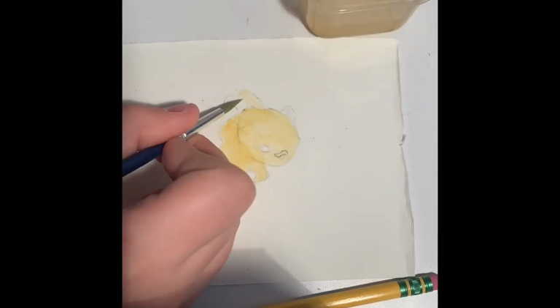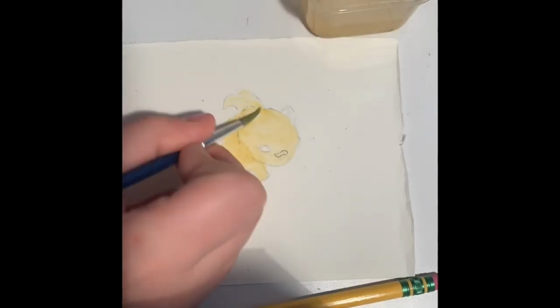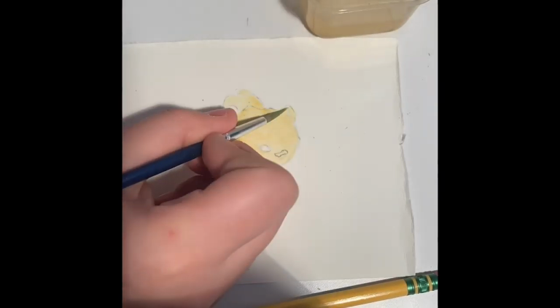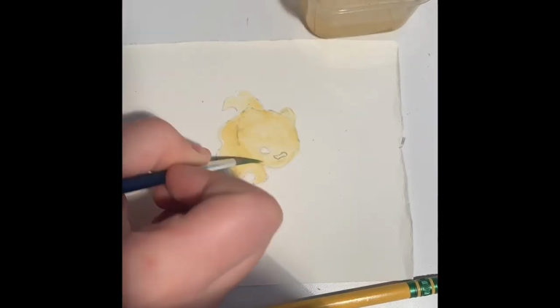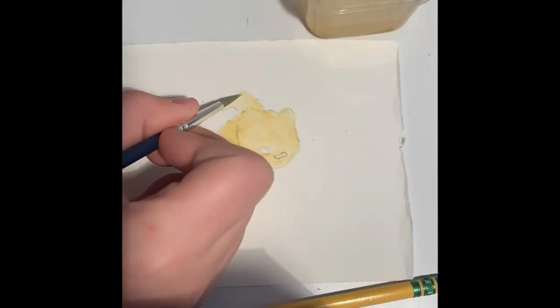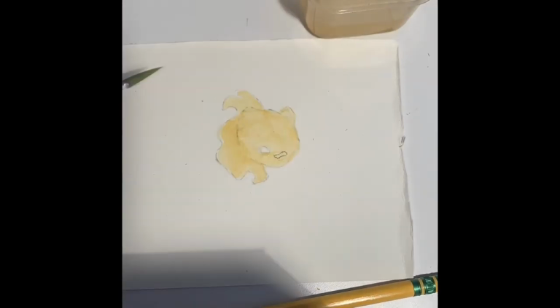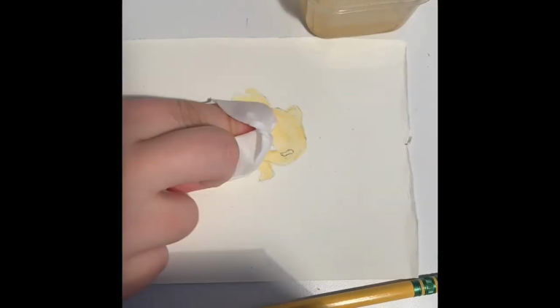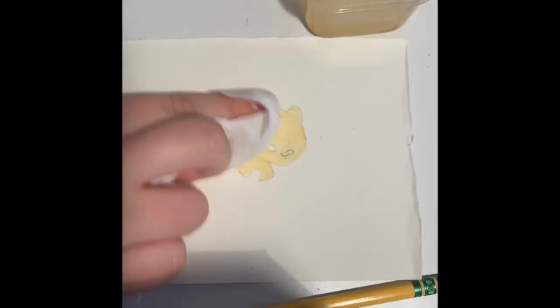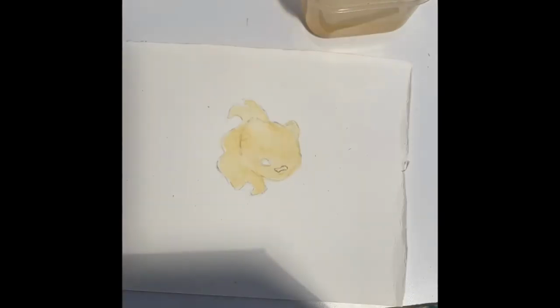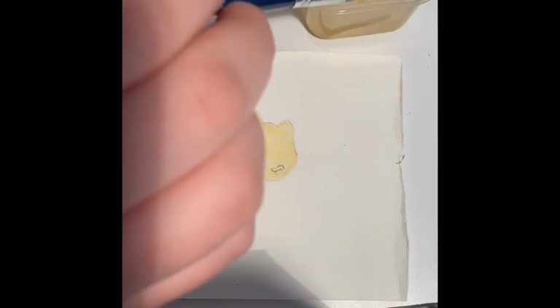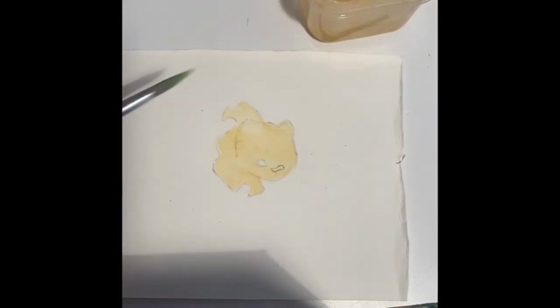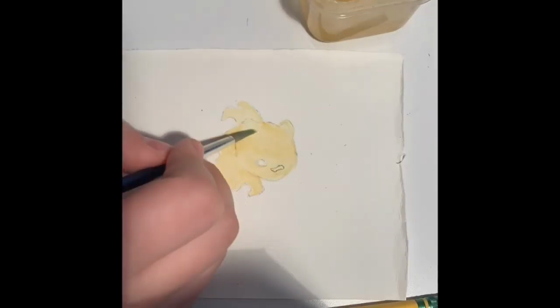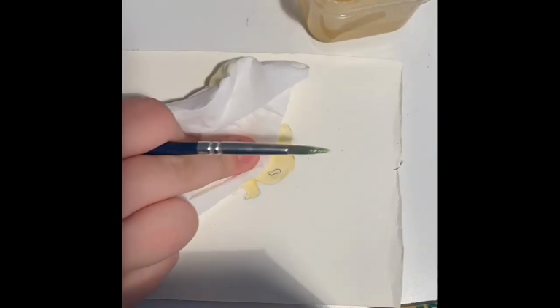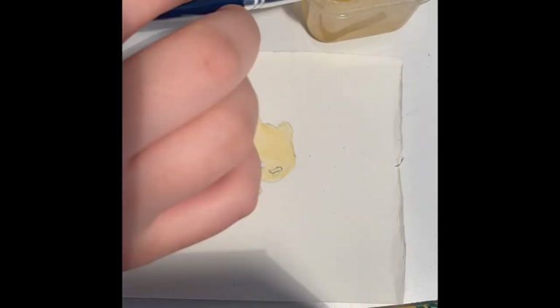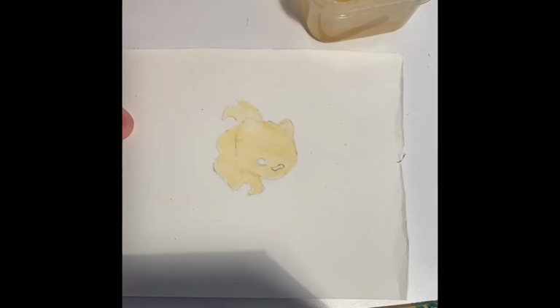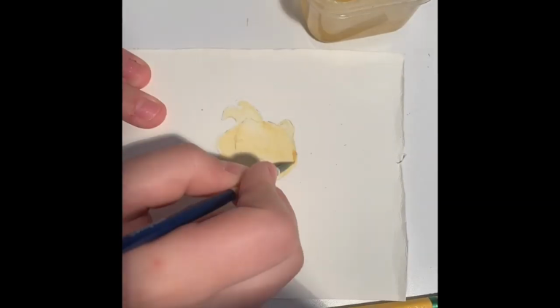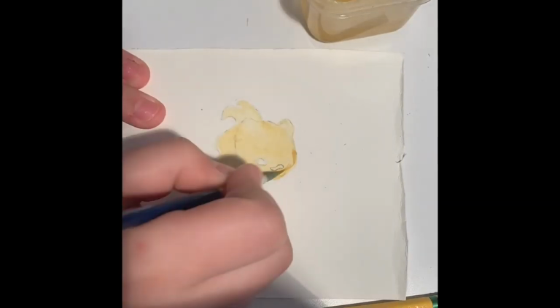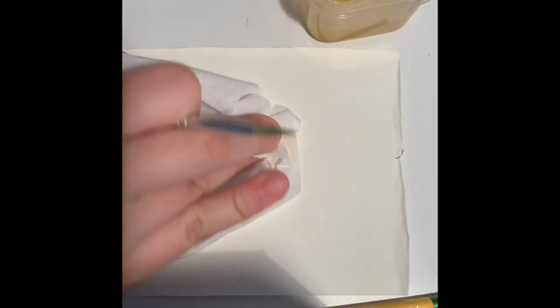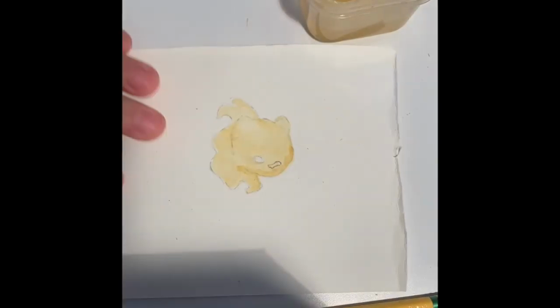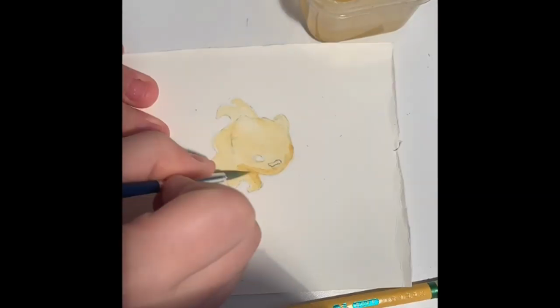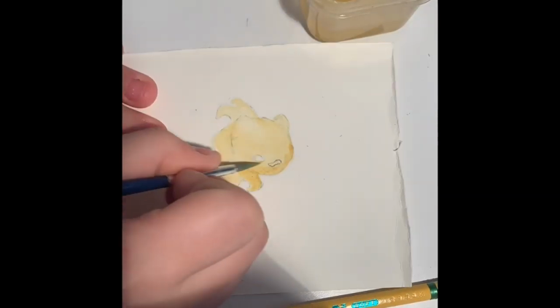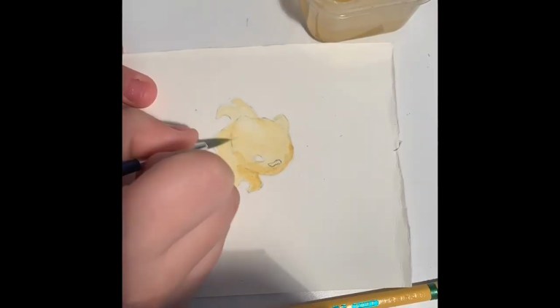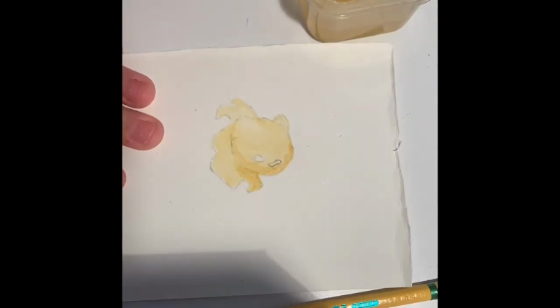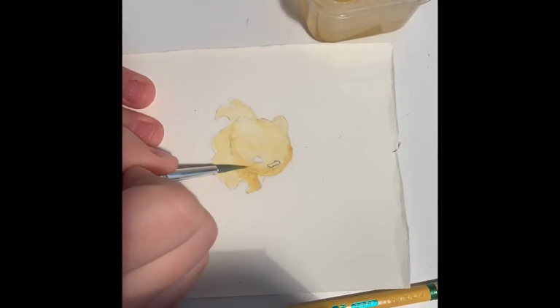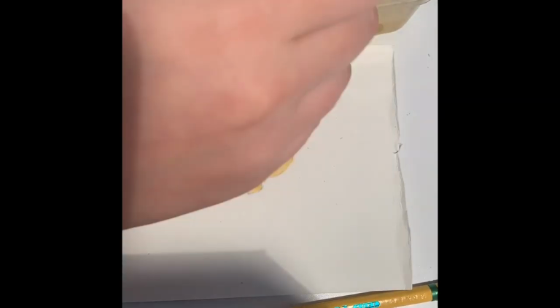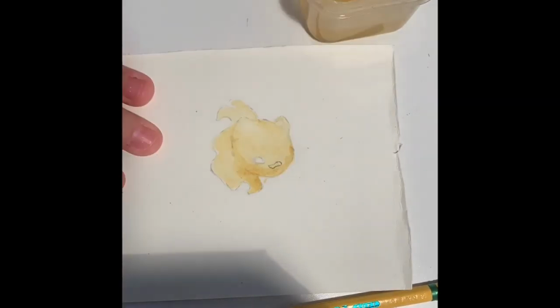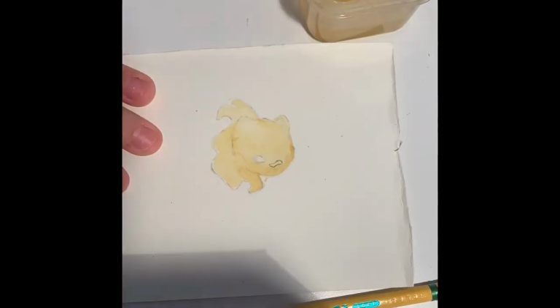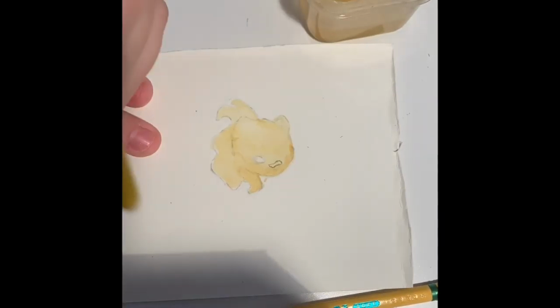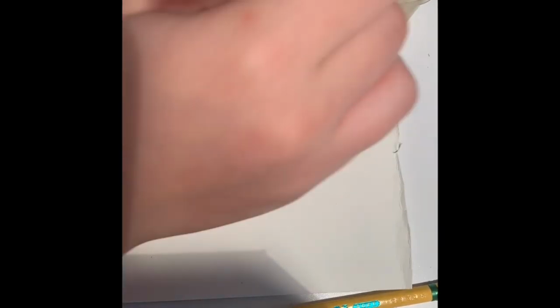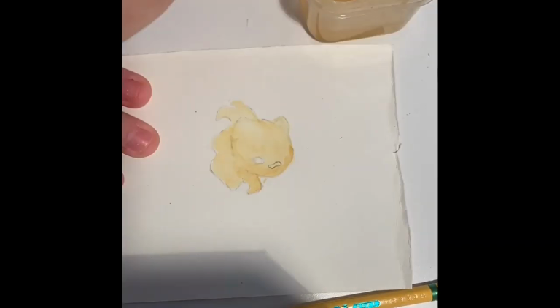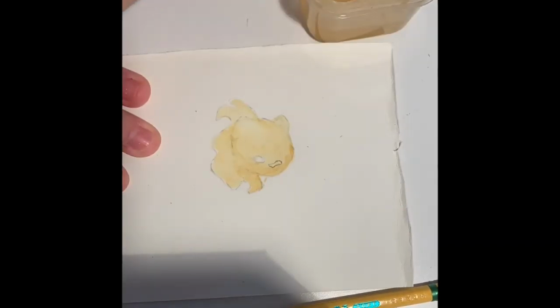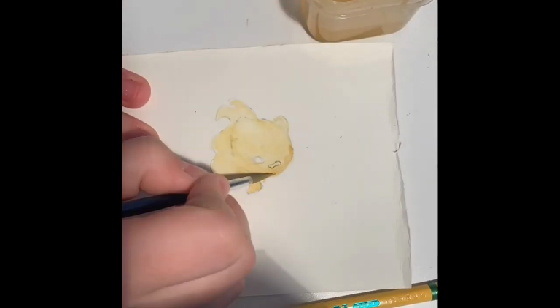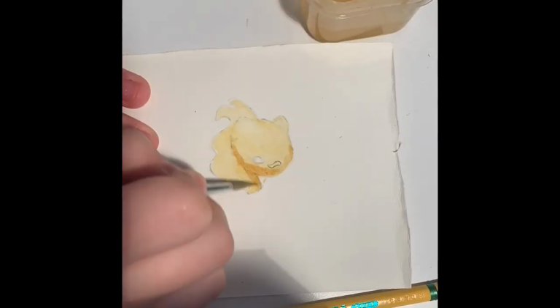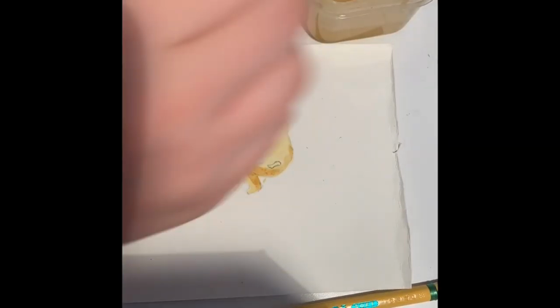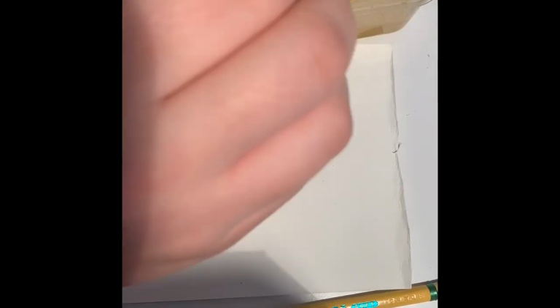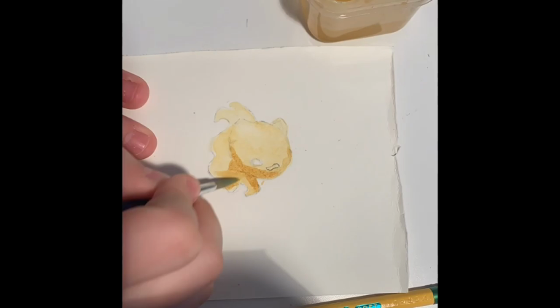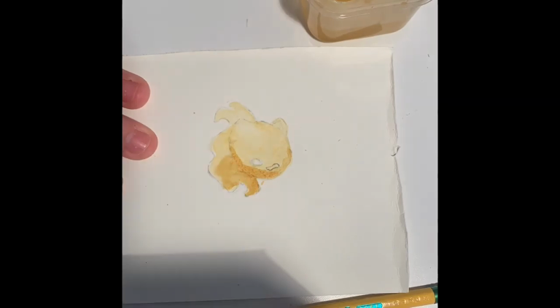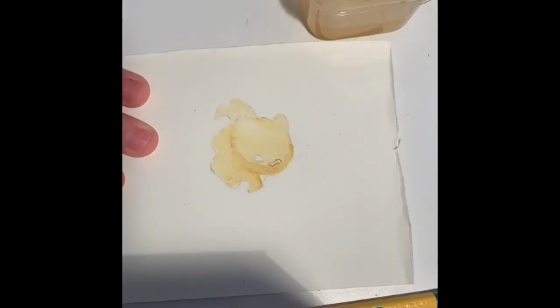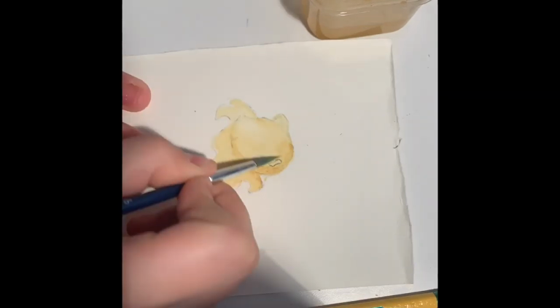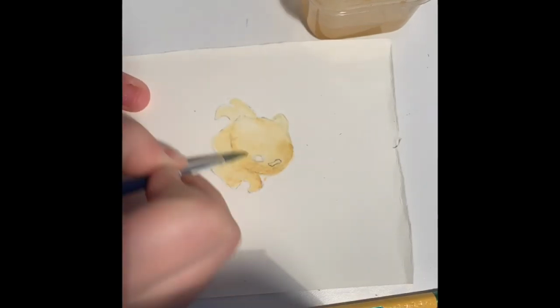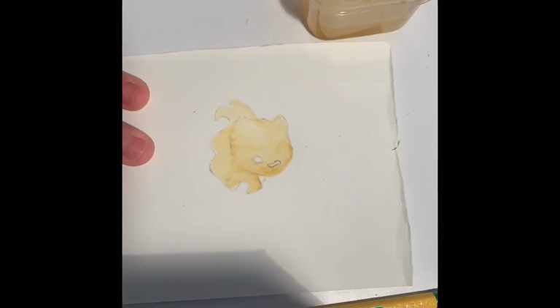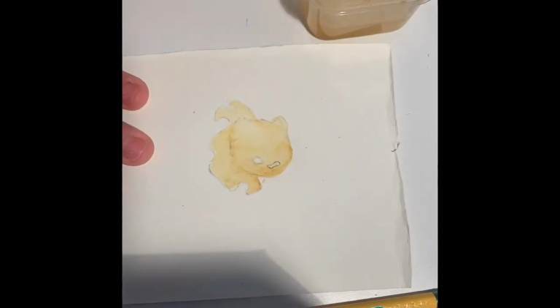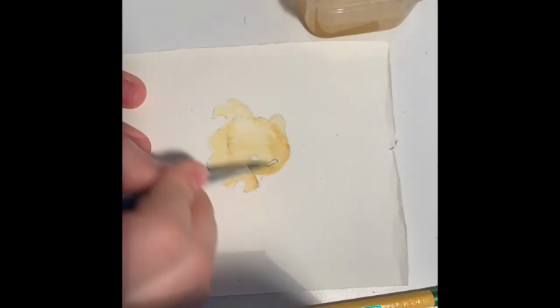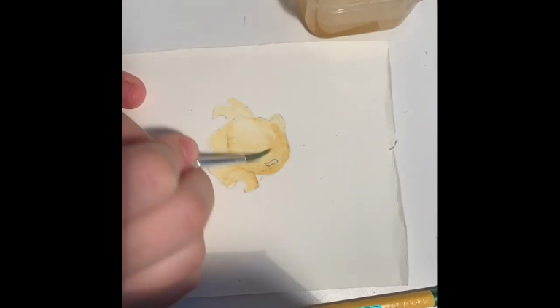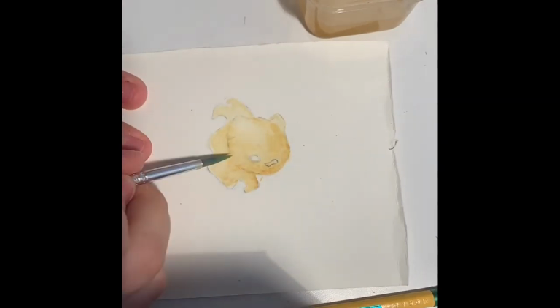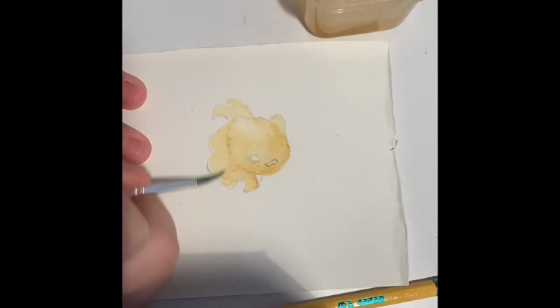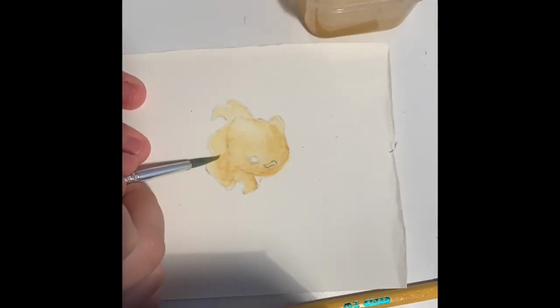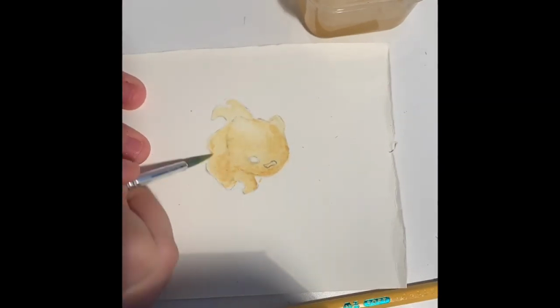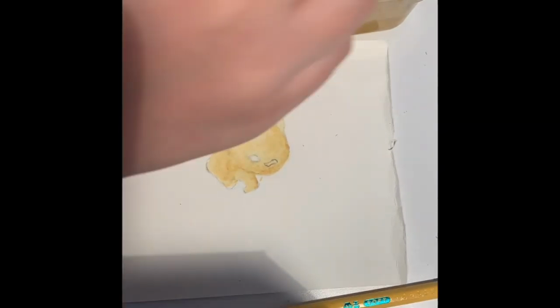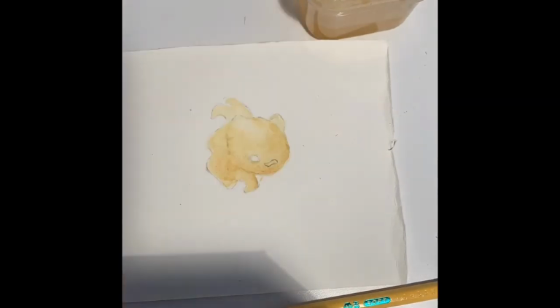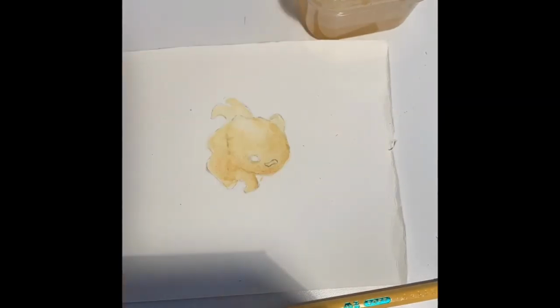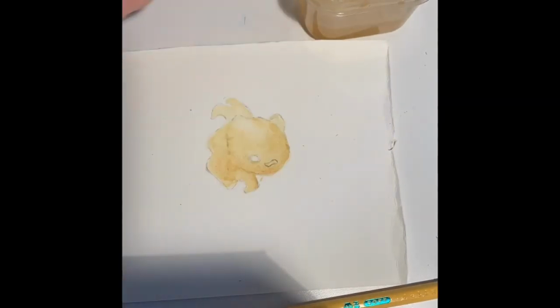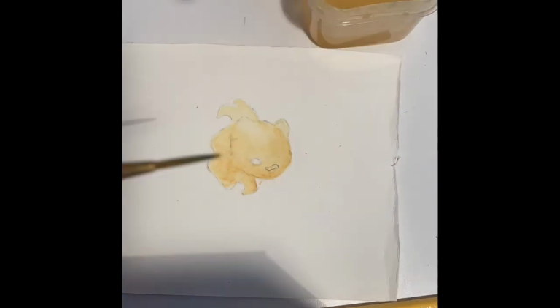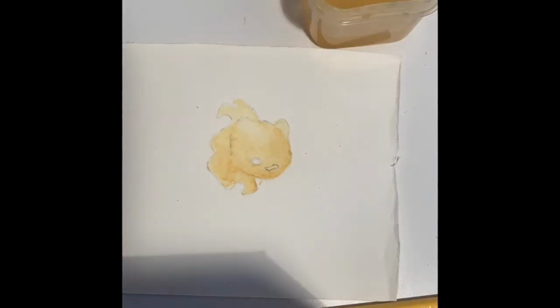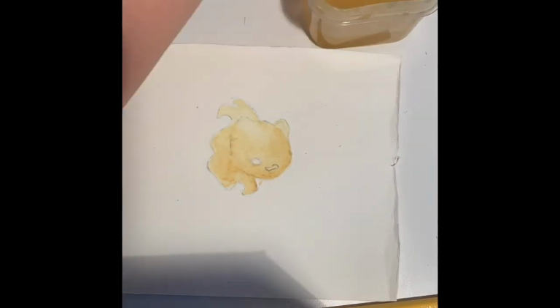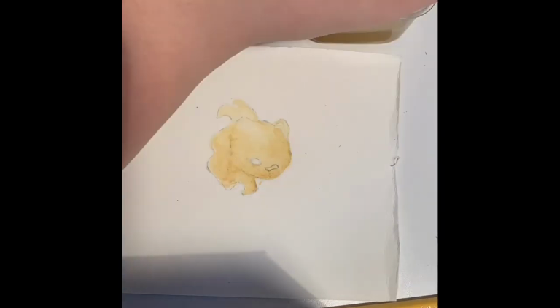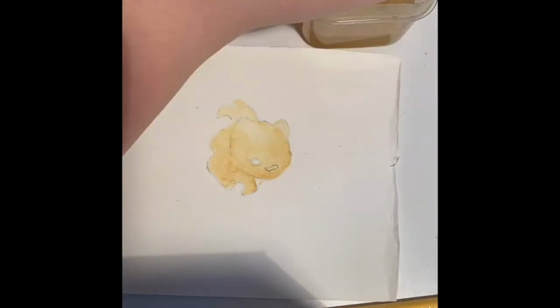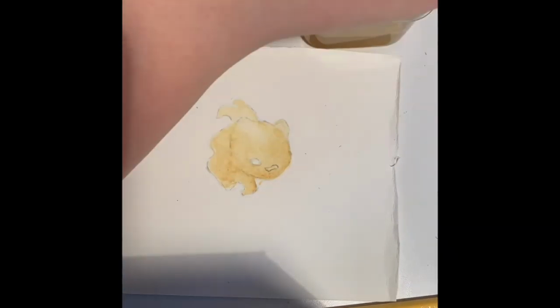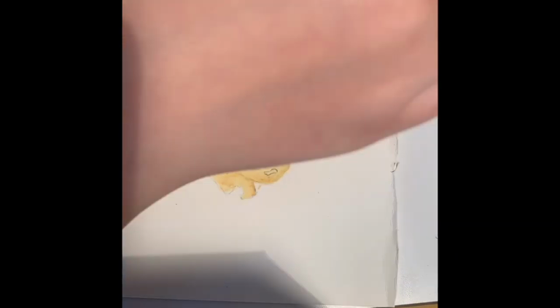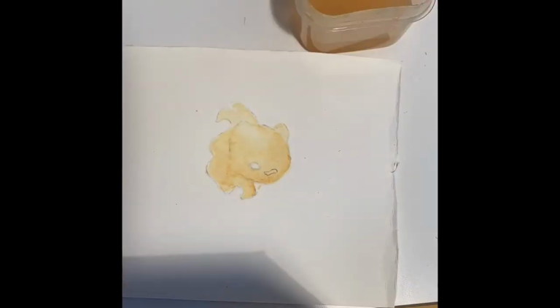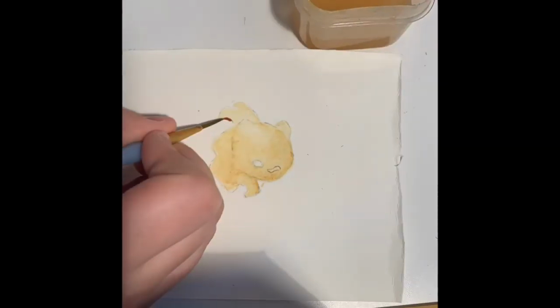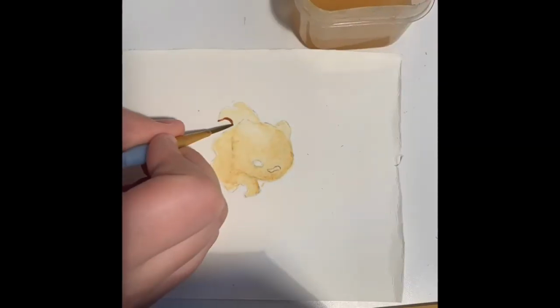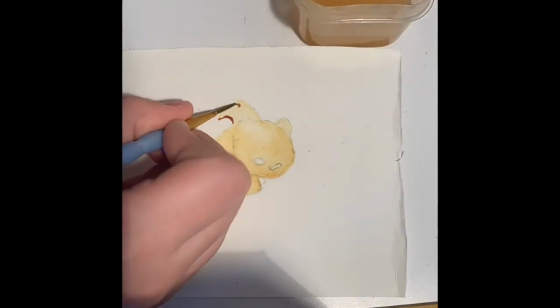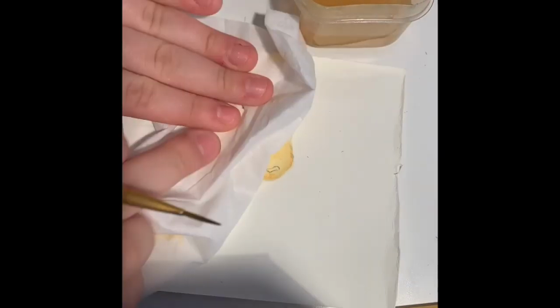The blanket octopus's tentacles have pieces of skin tissue connecting them, which makes it easier to catch prey.